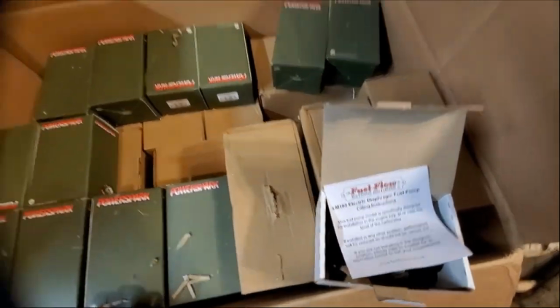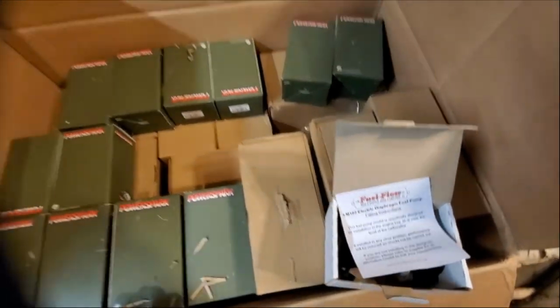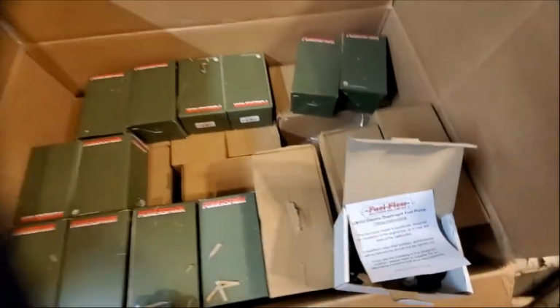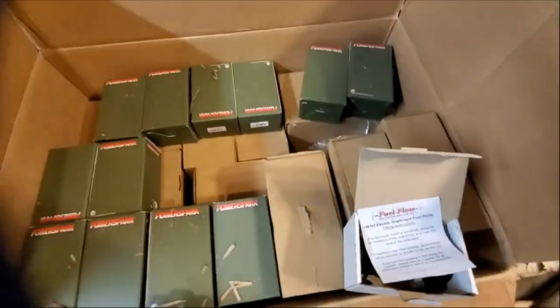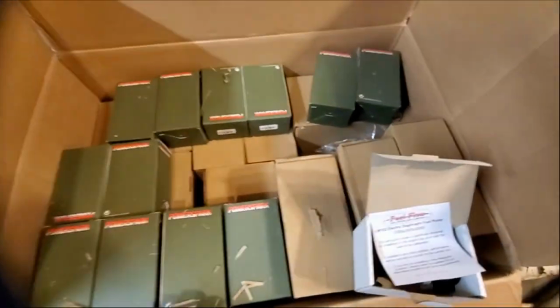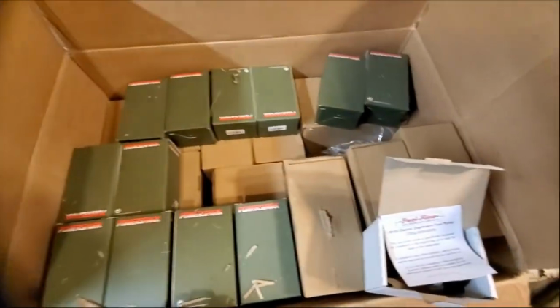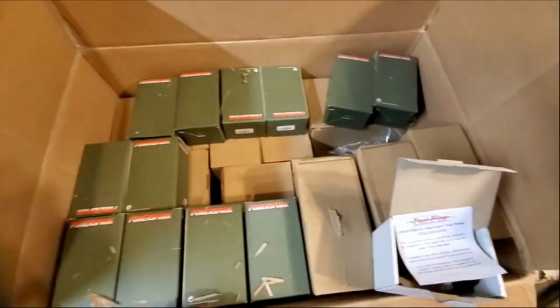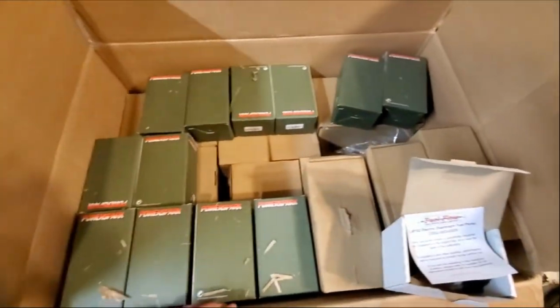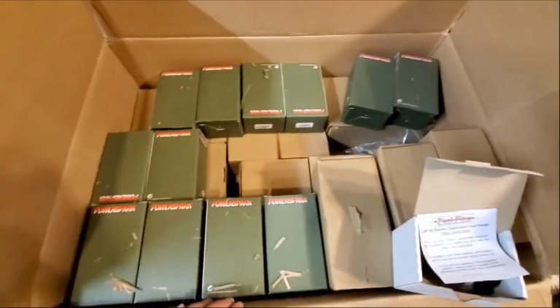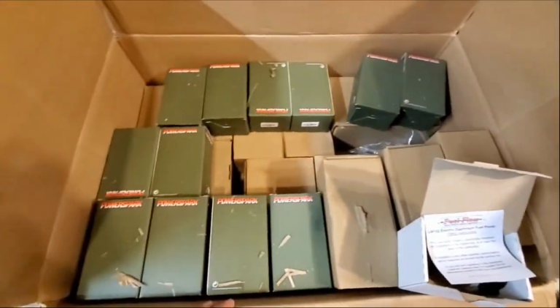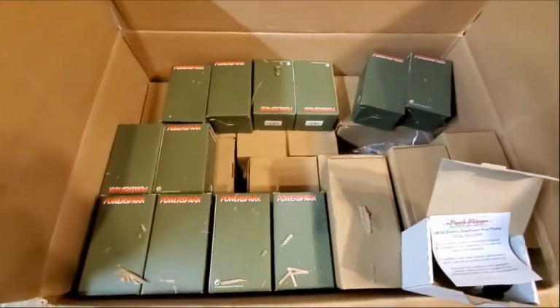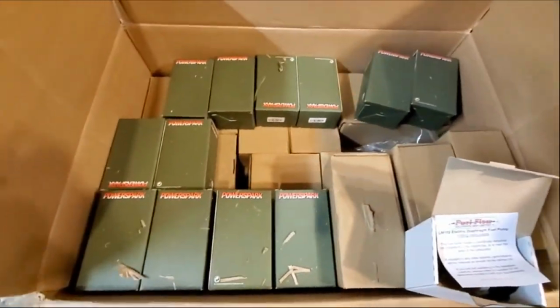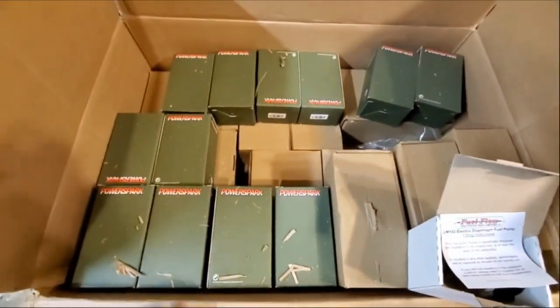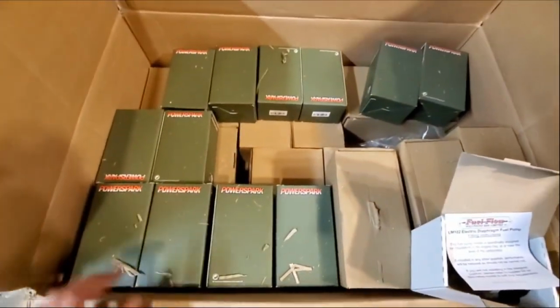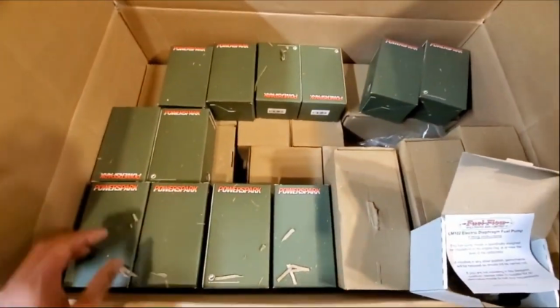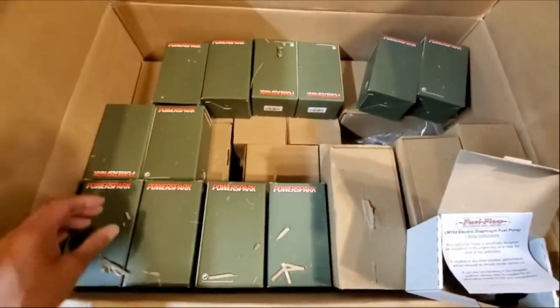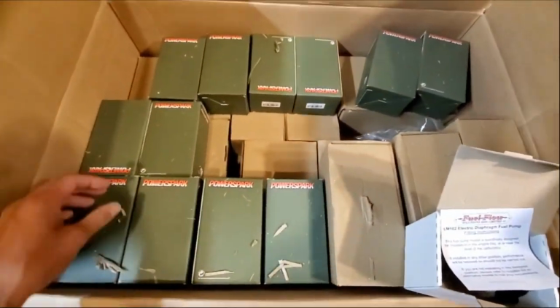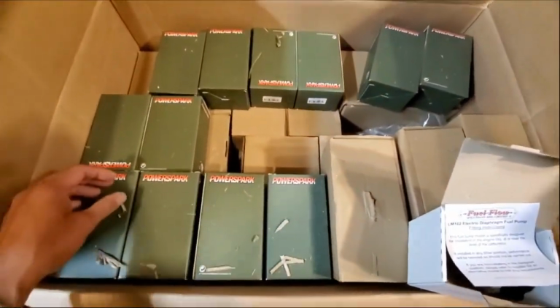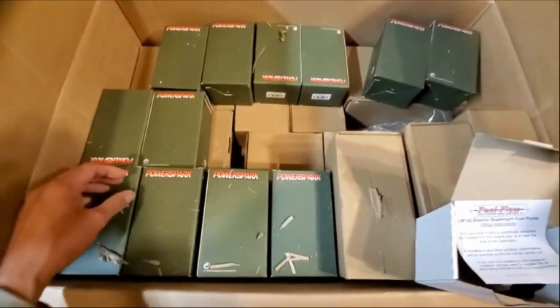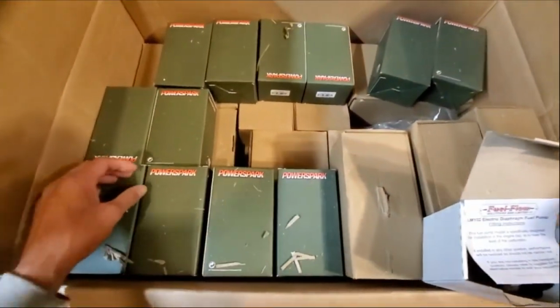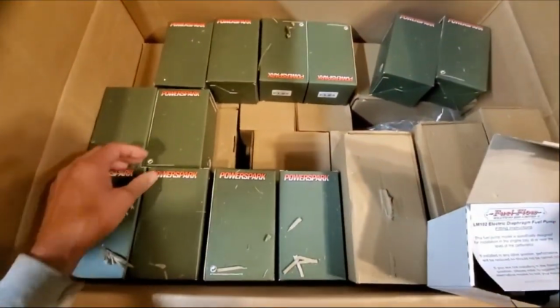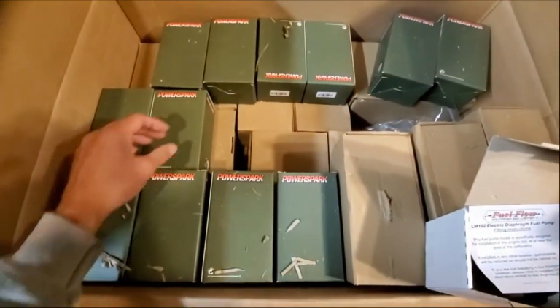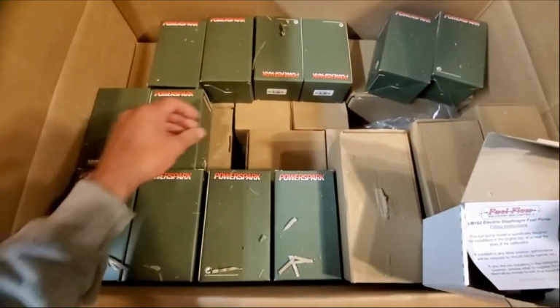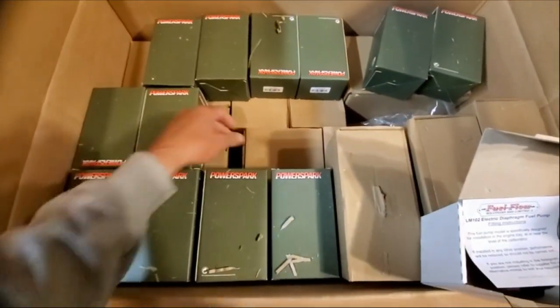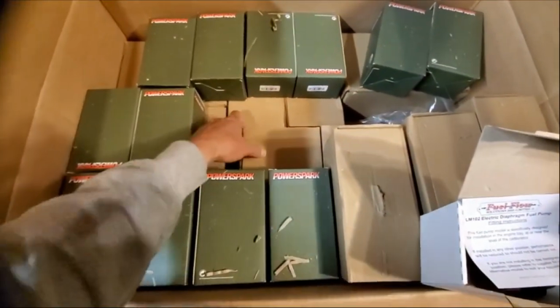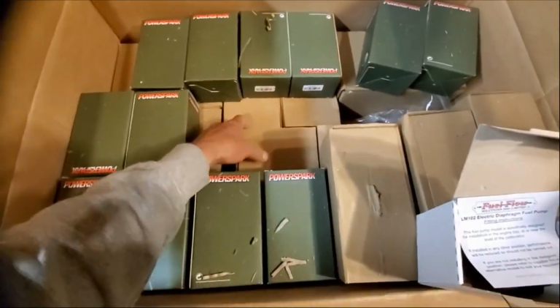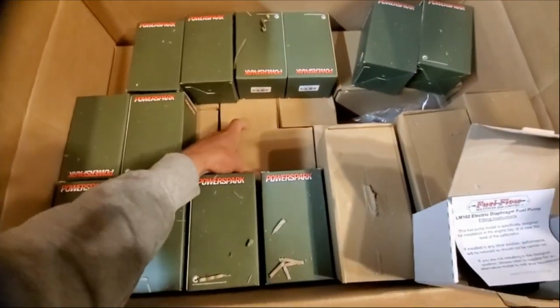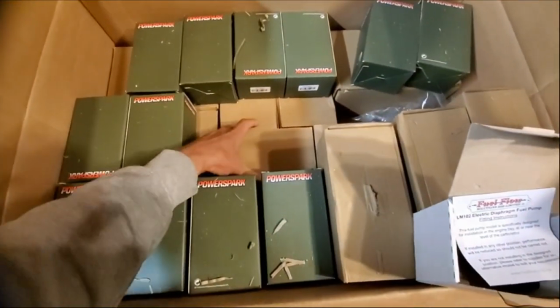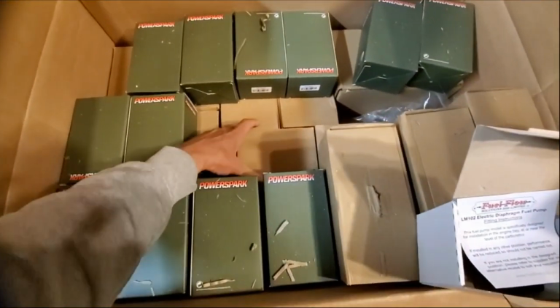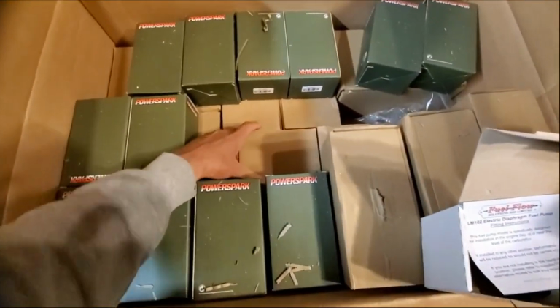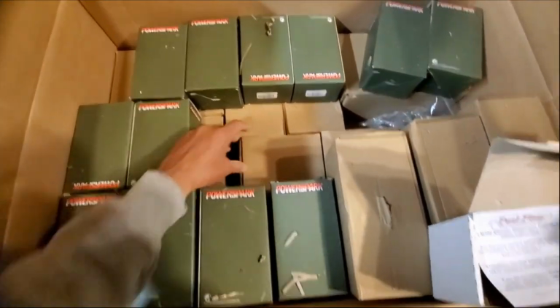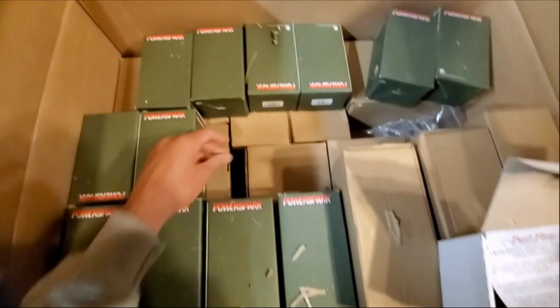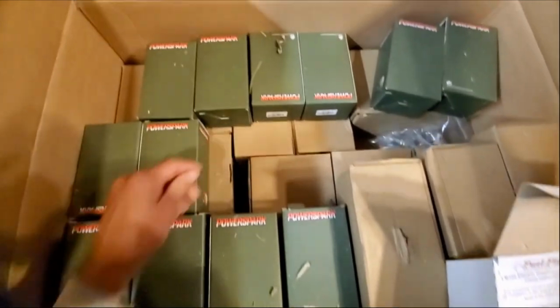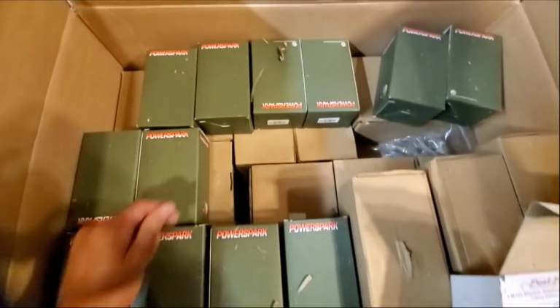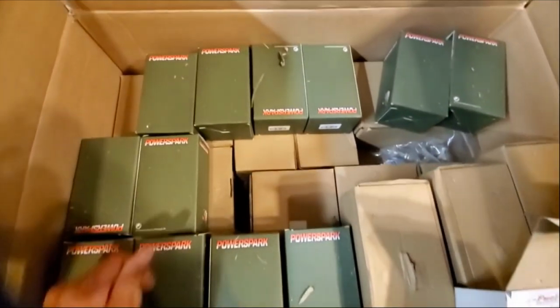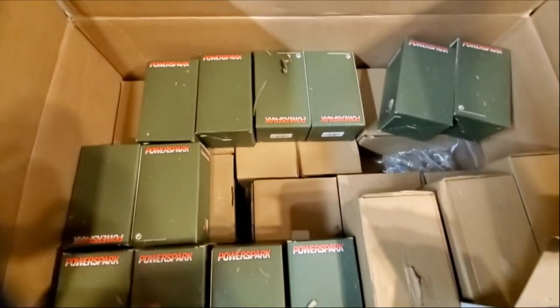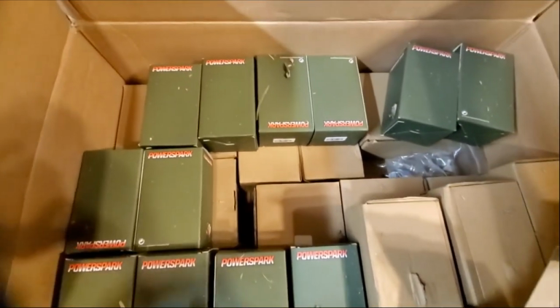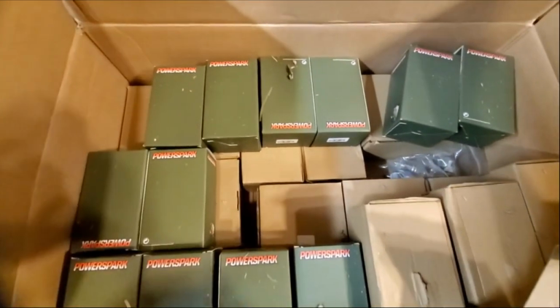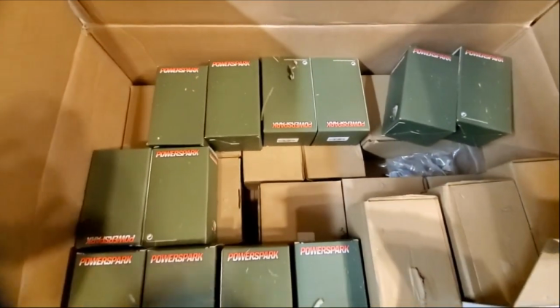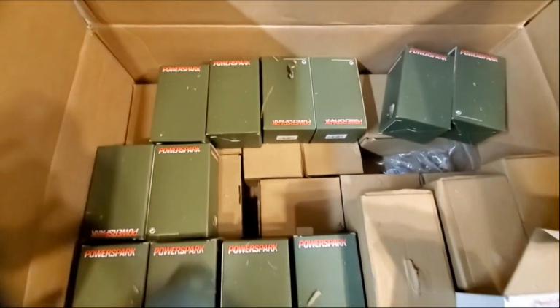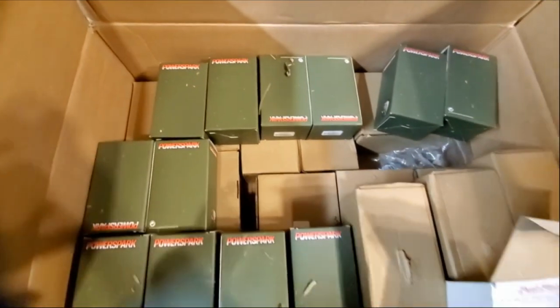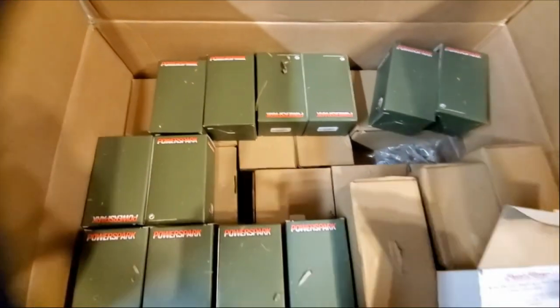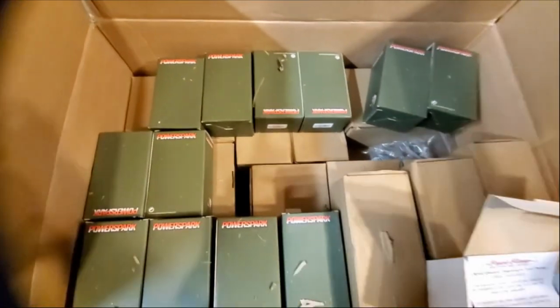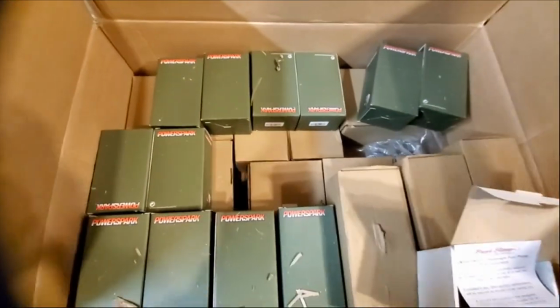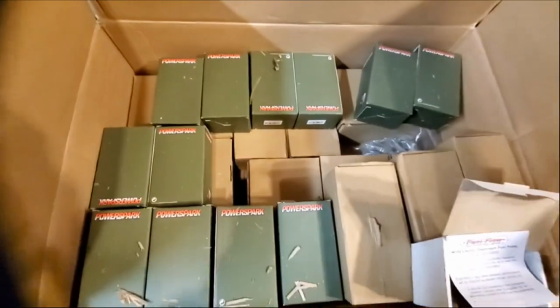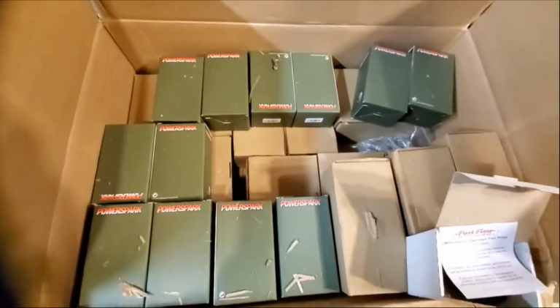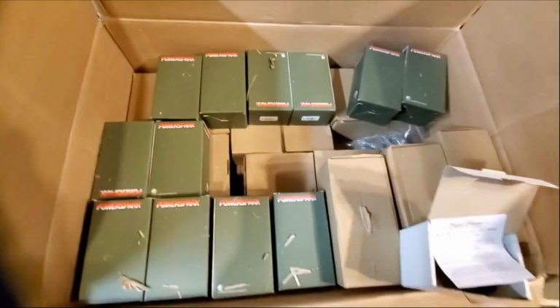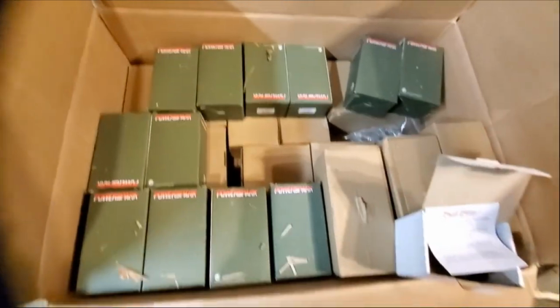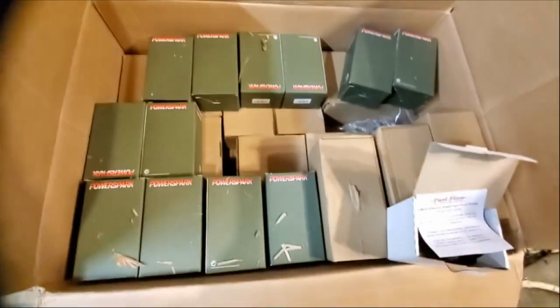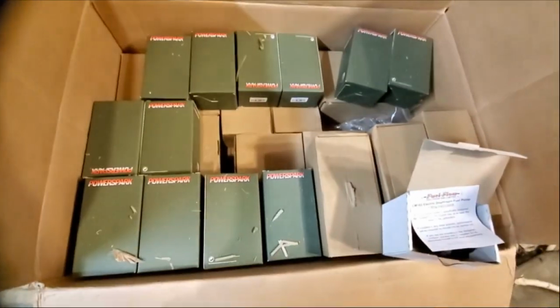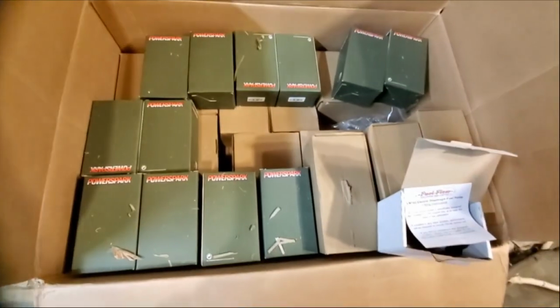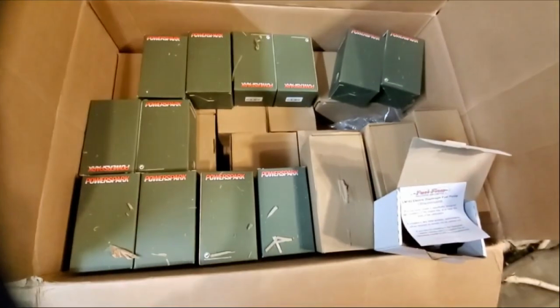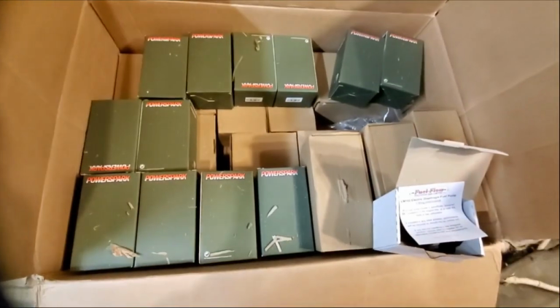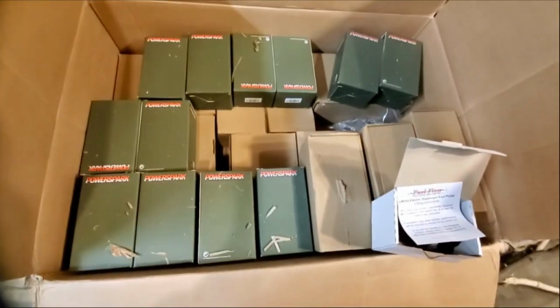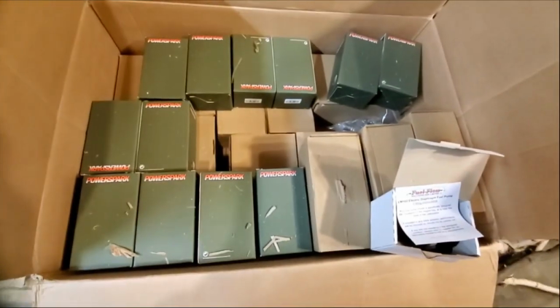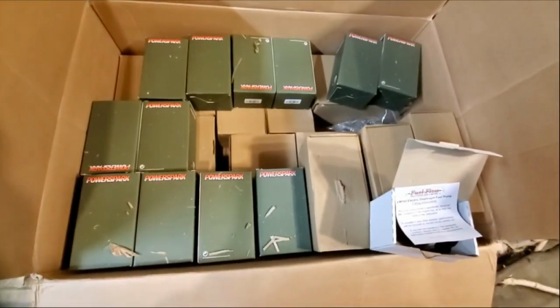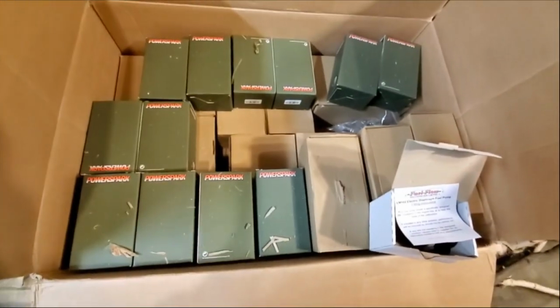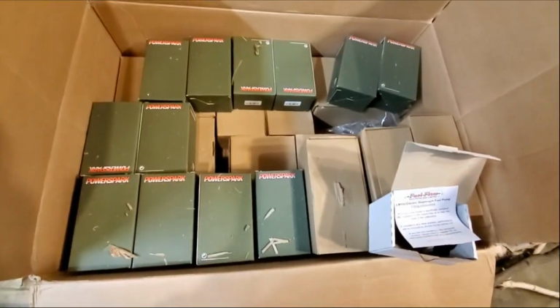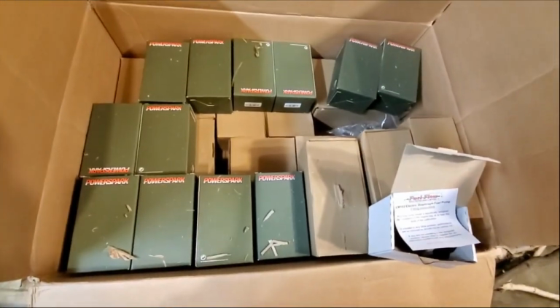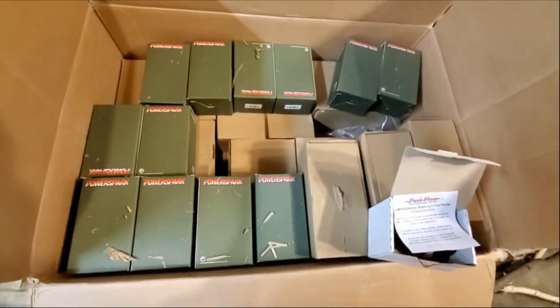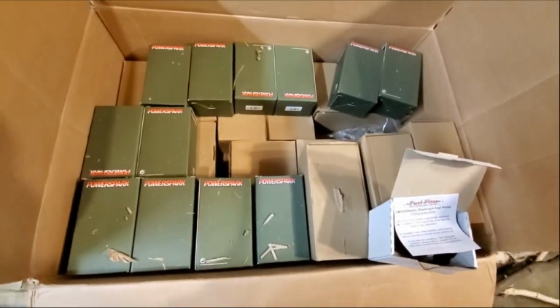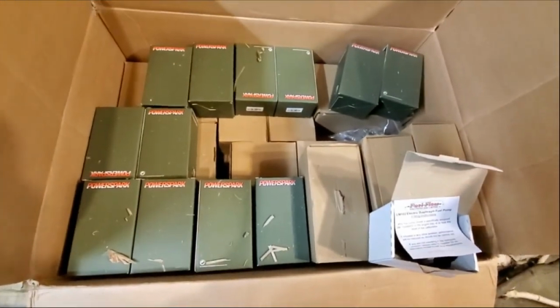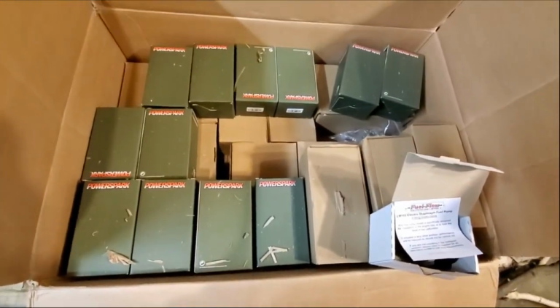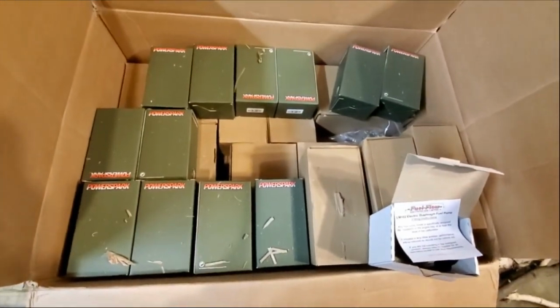But yeah, I just wanted to show how ridiculous this box was. All right guys, talk to you guys later.